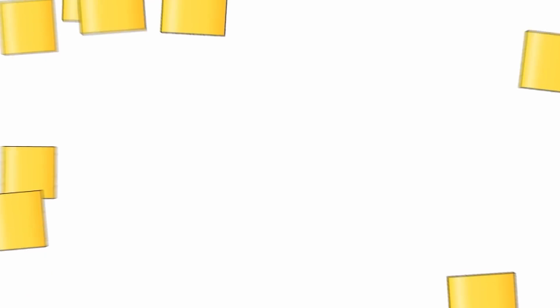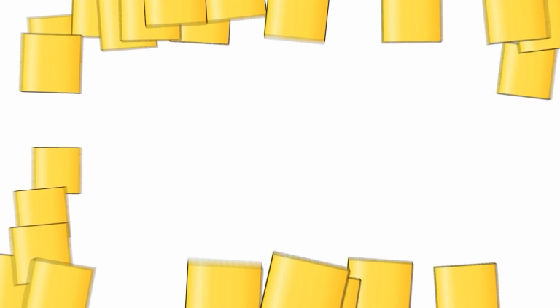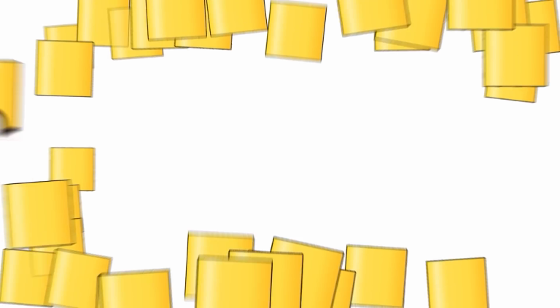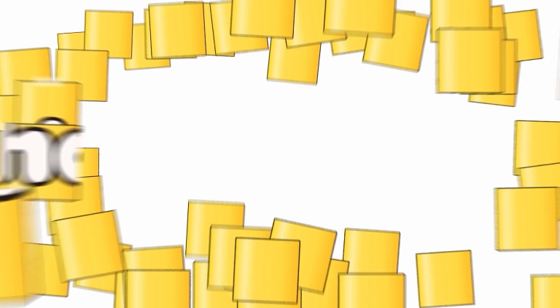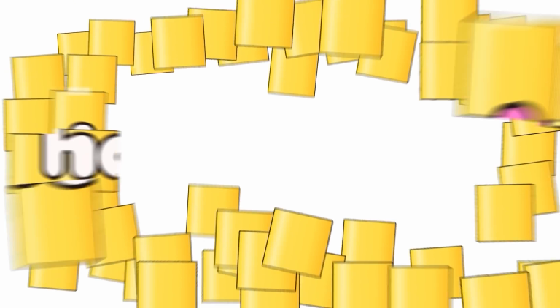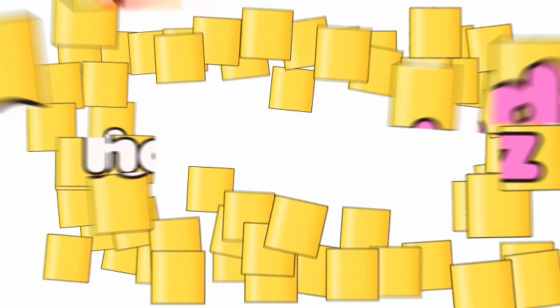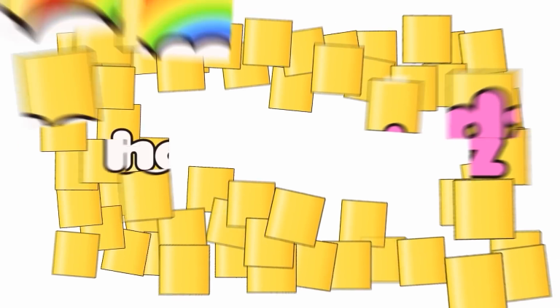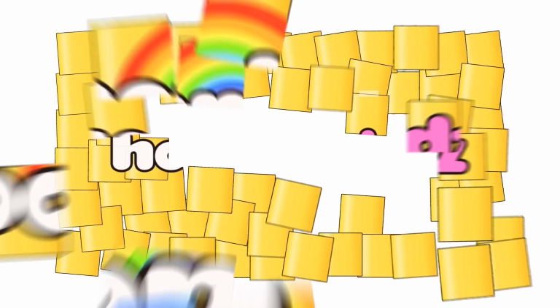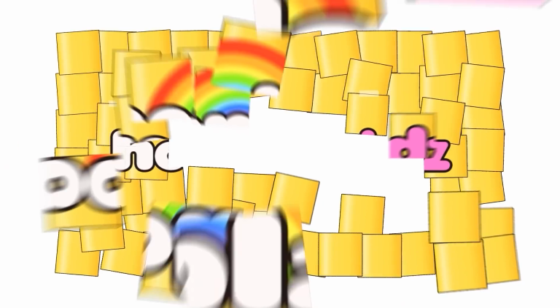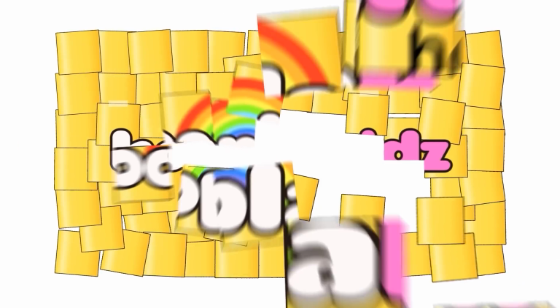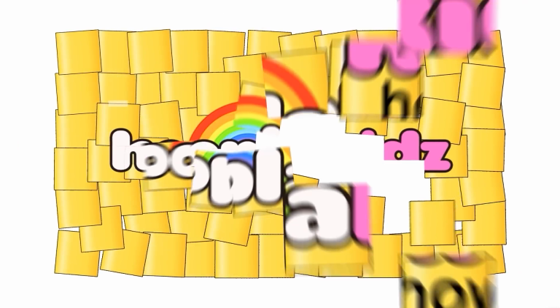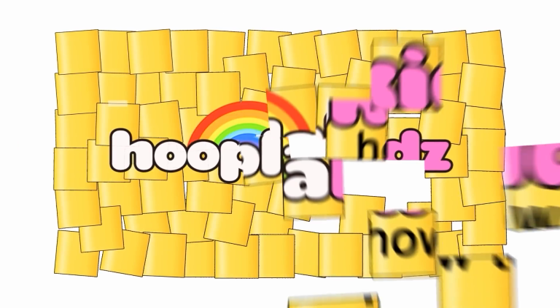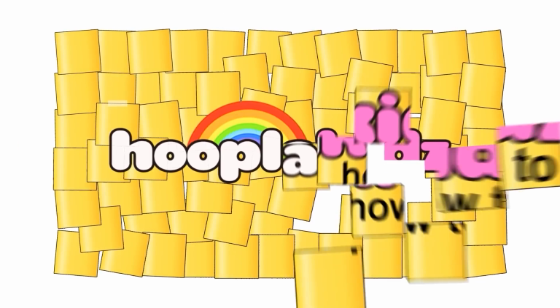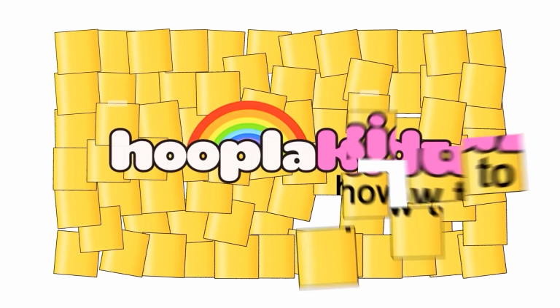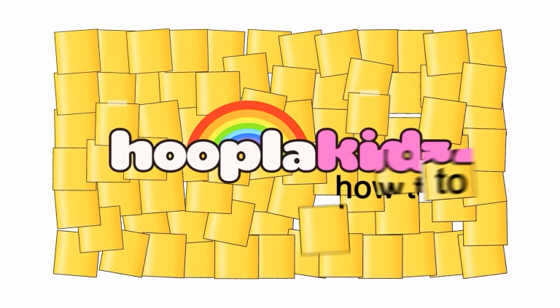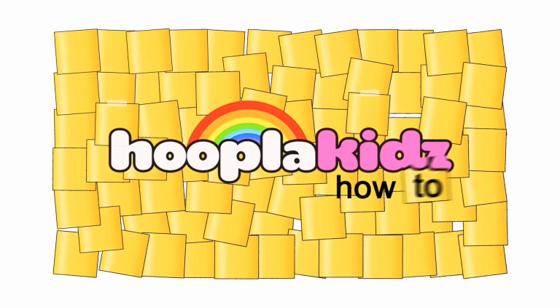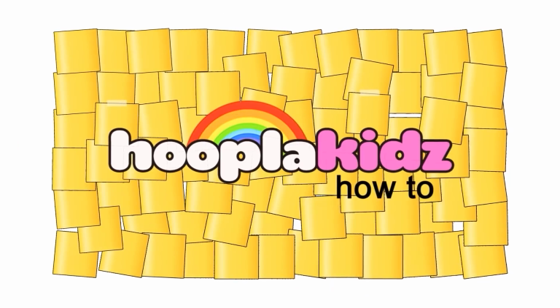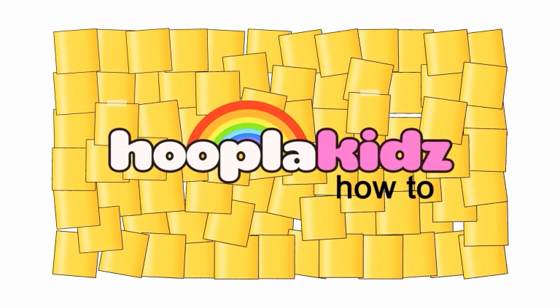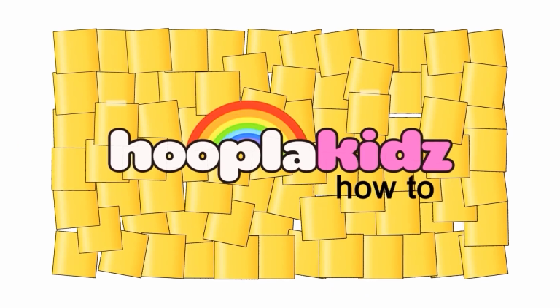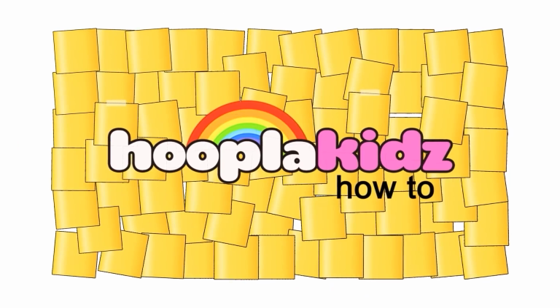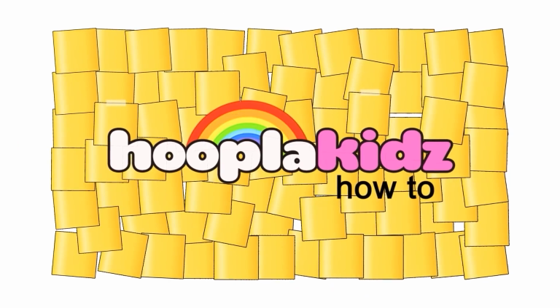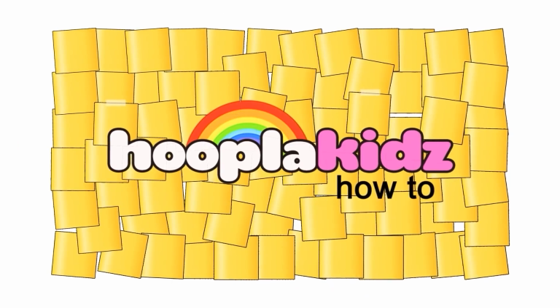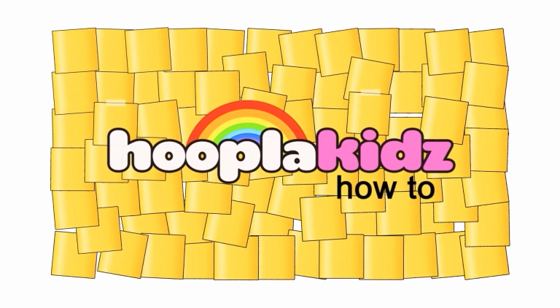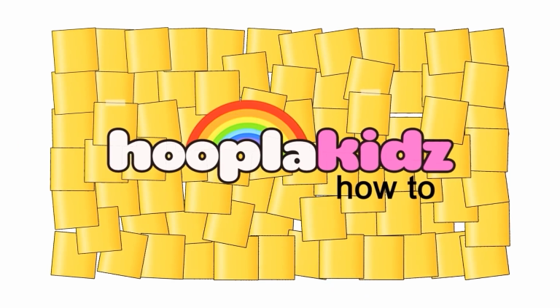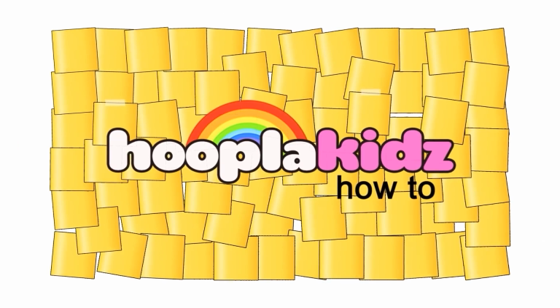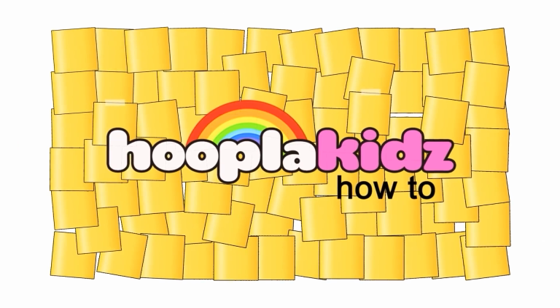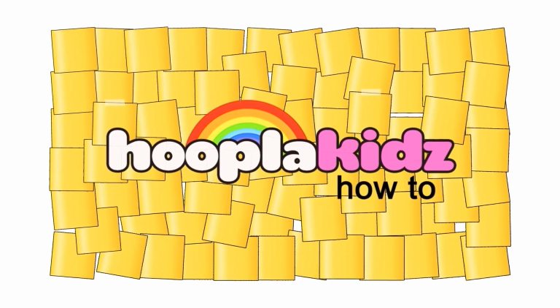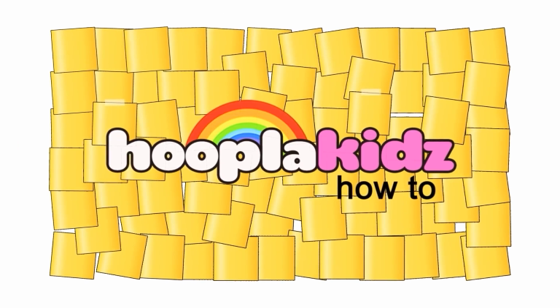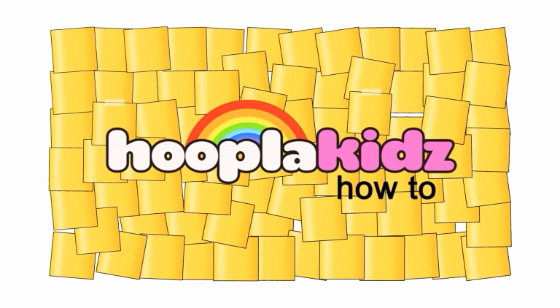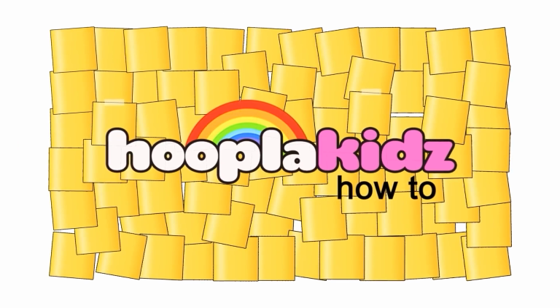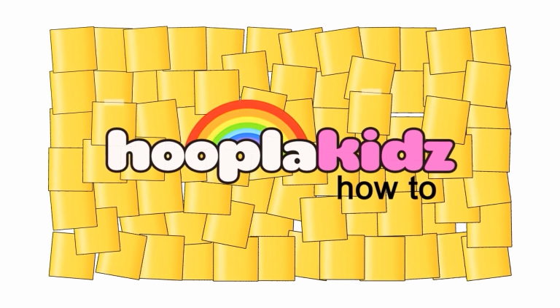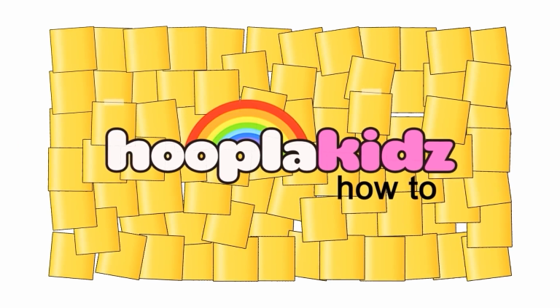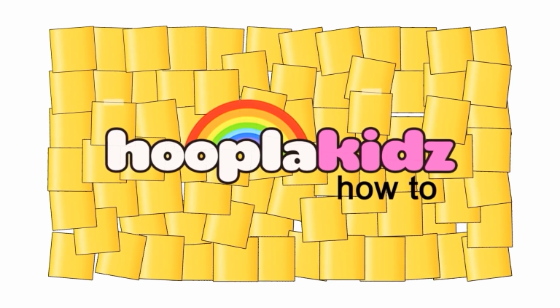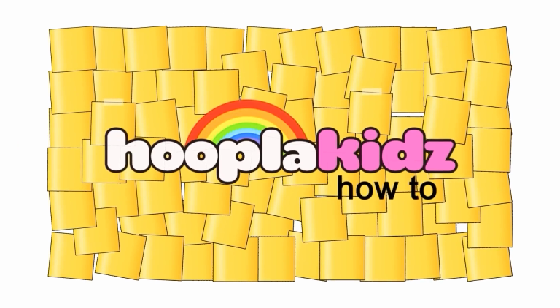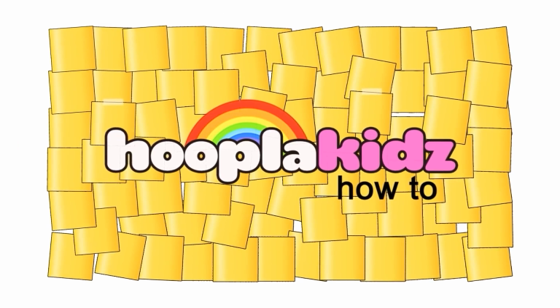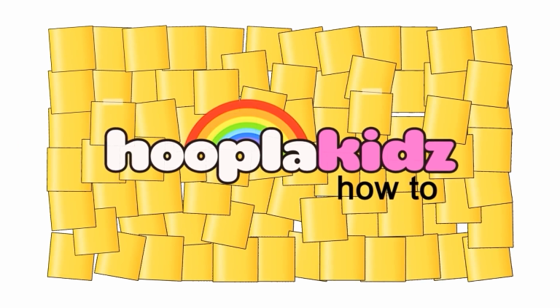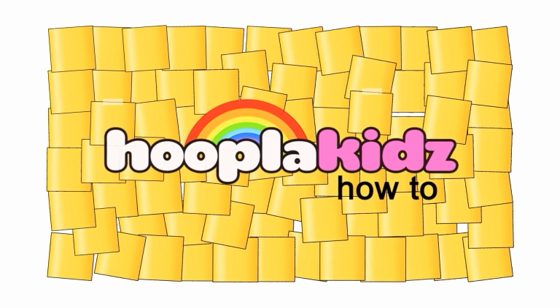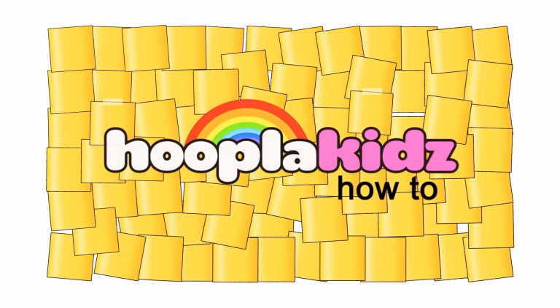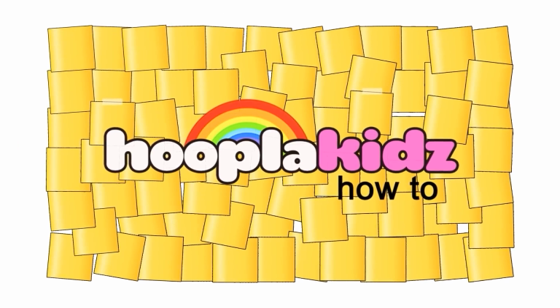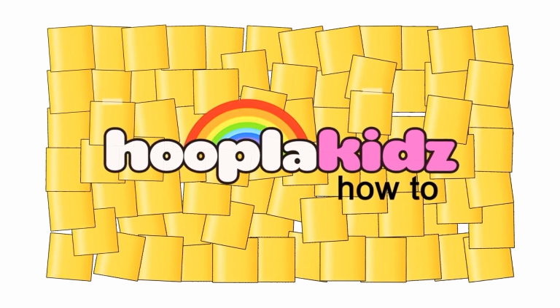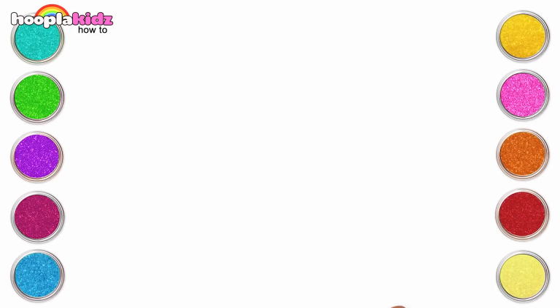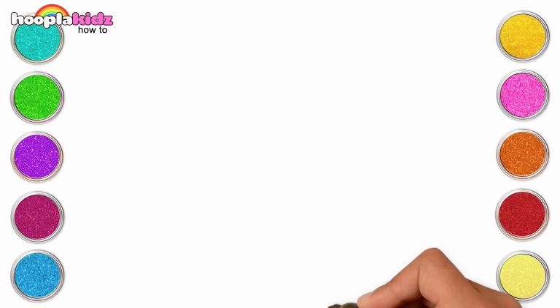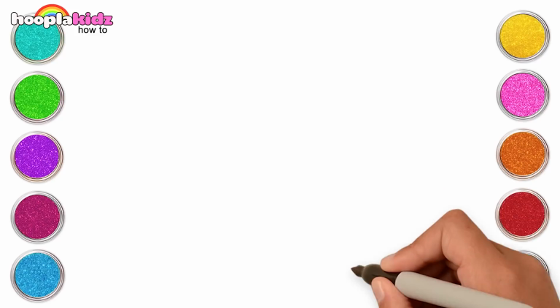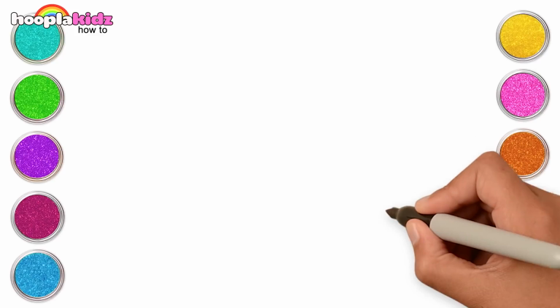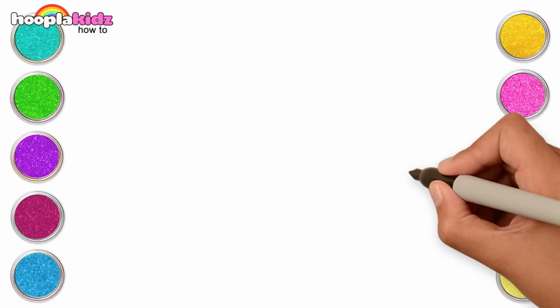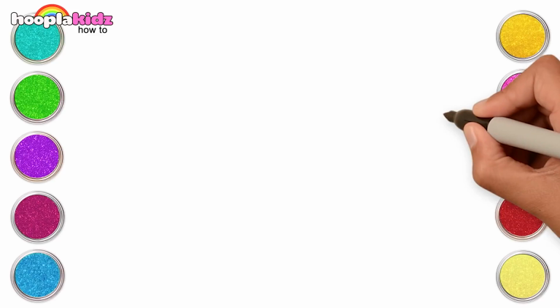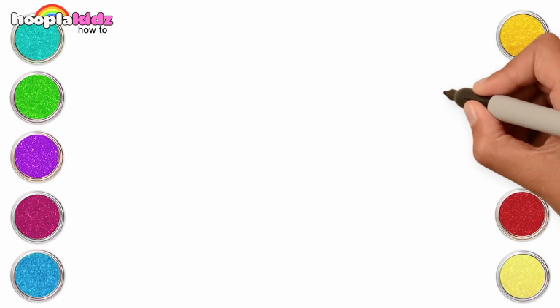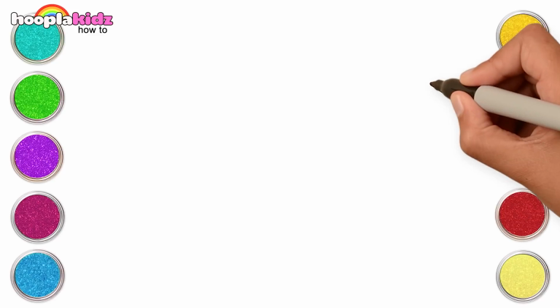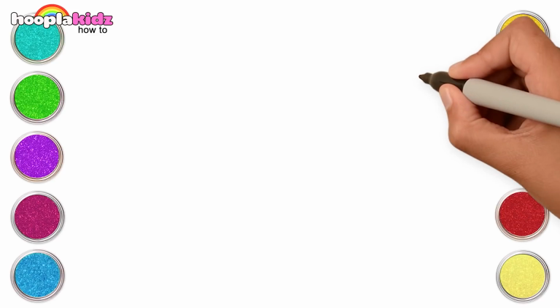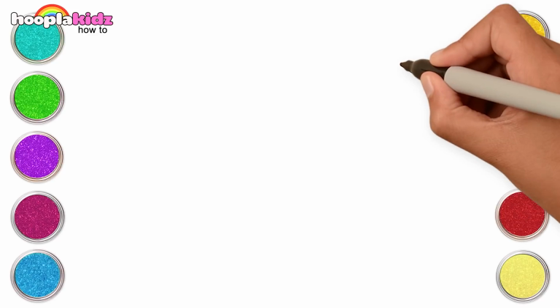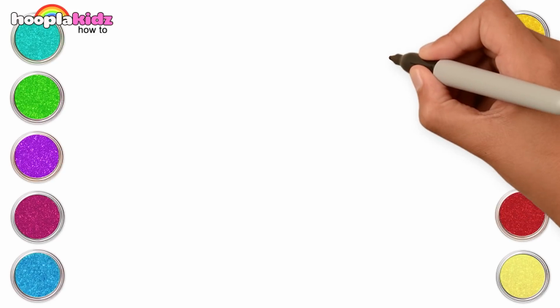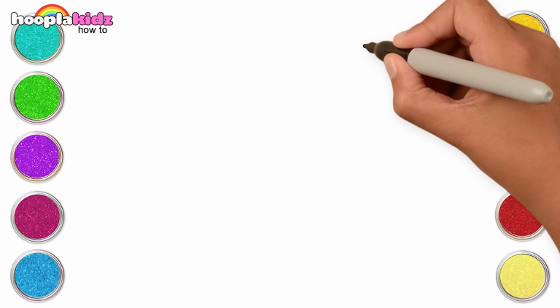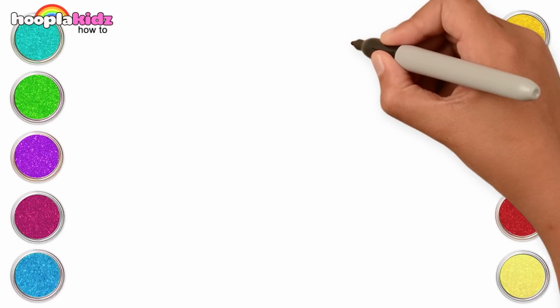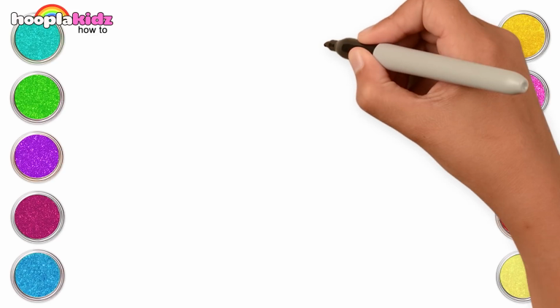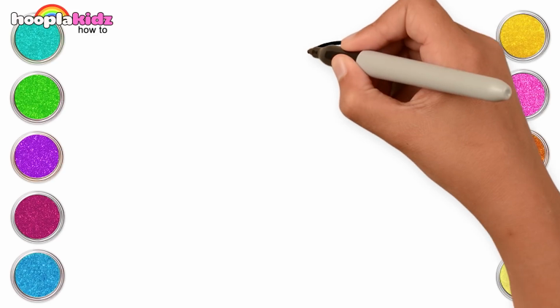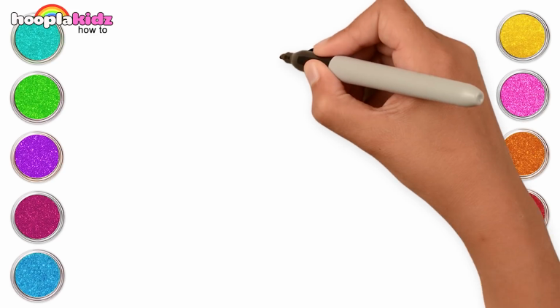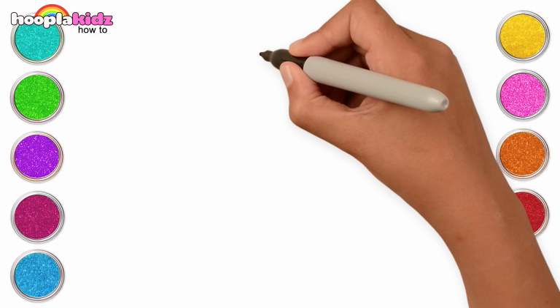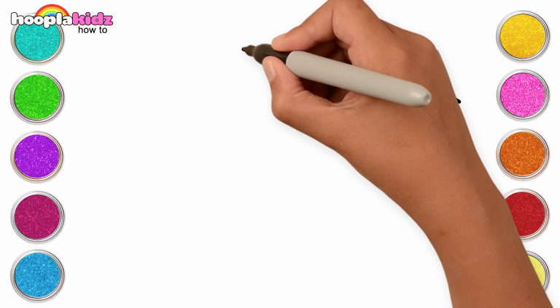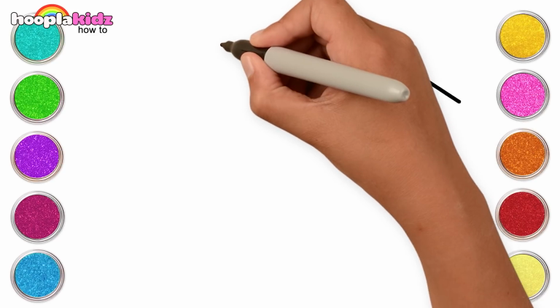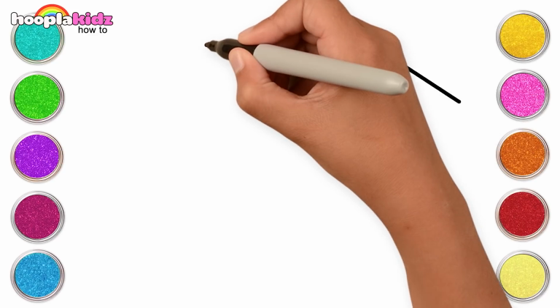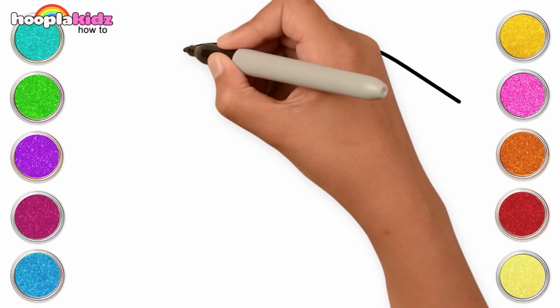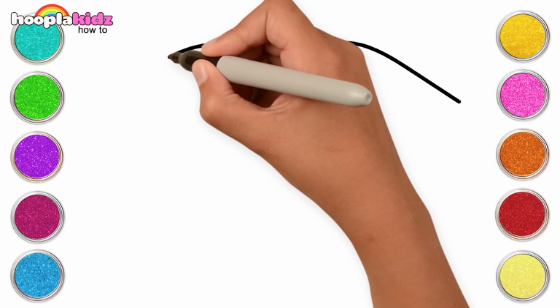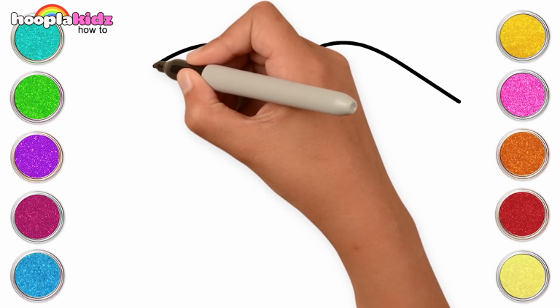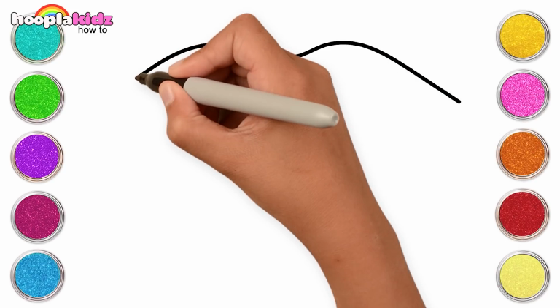Hello and welcome to Hoopla Kids How To. Hi kids! Let's draw lips today.